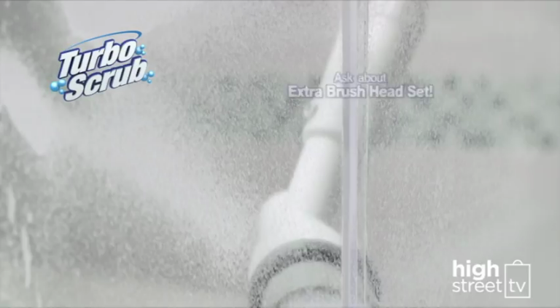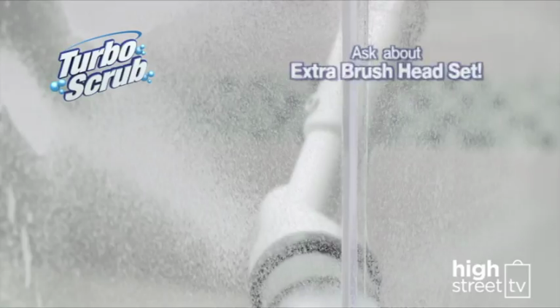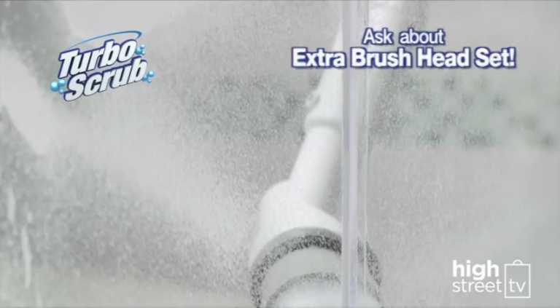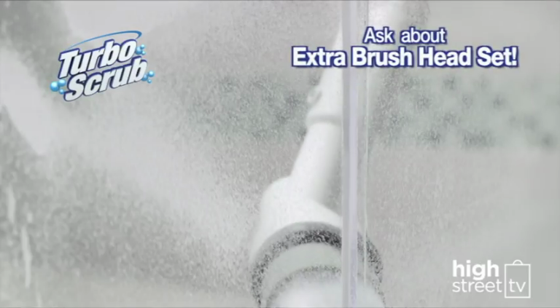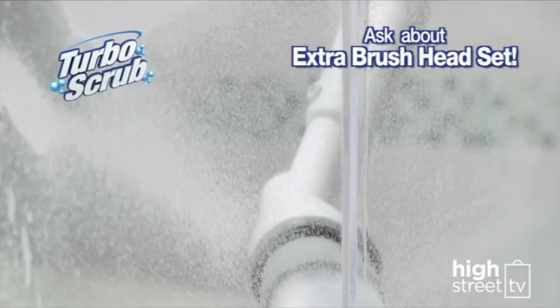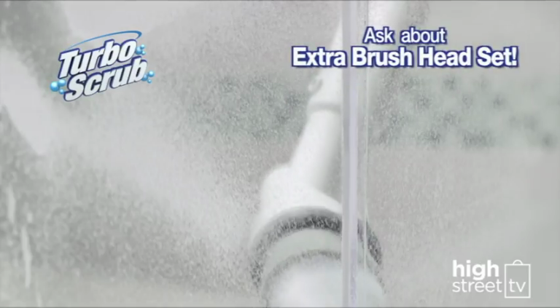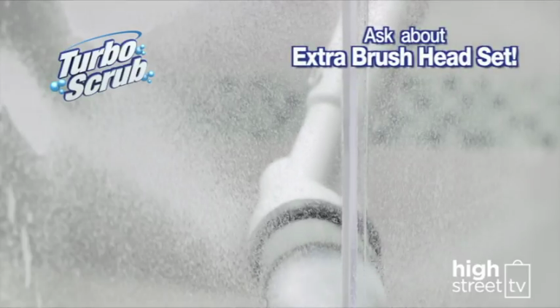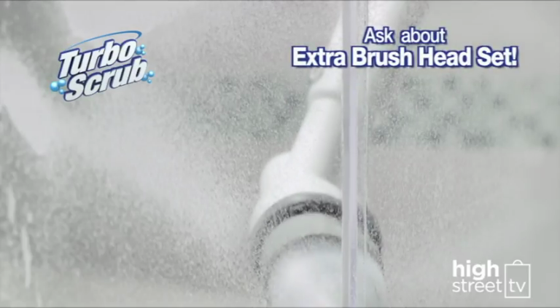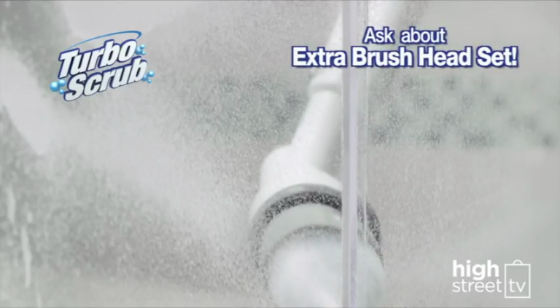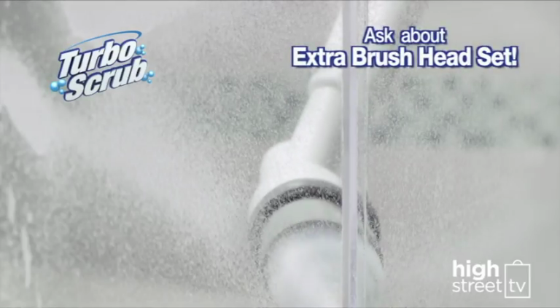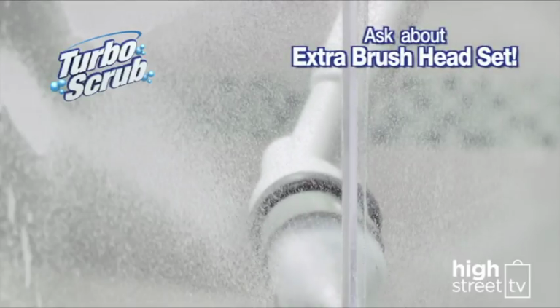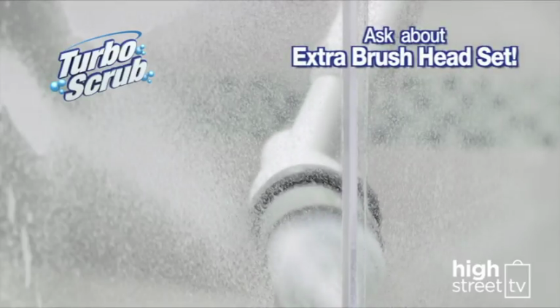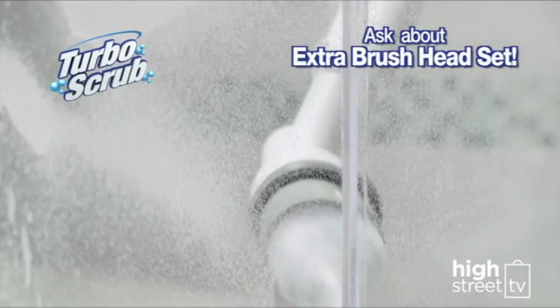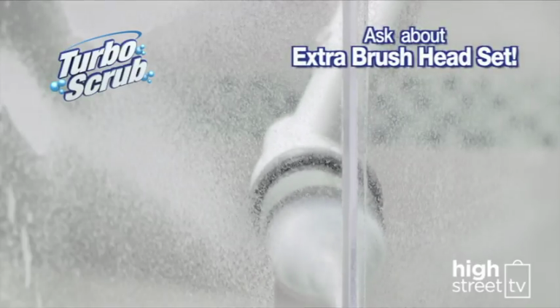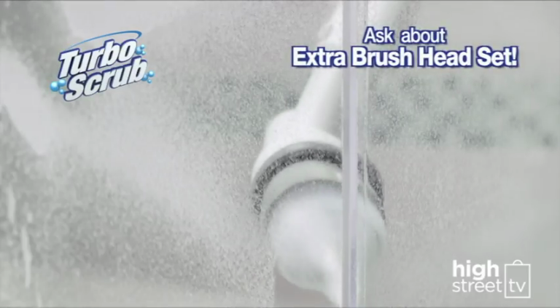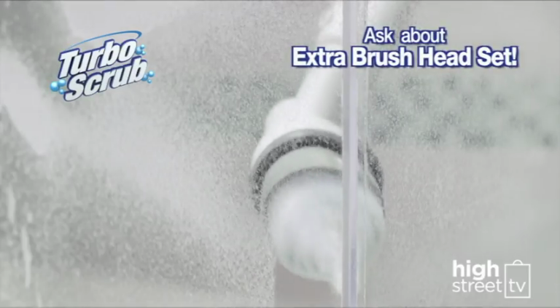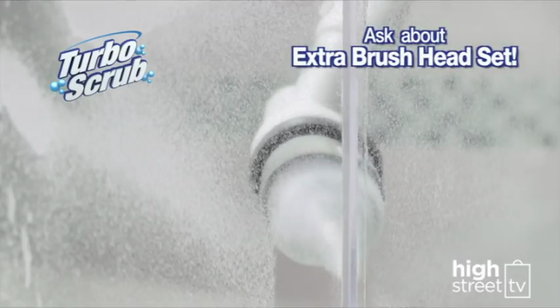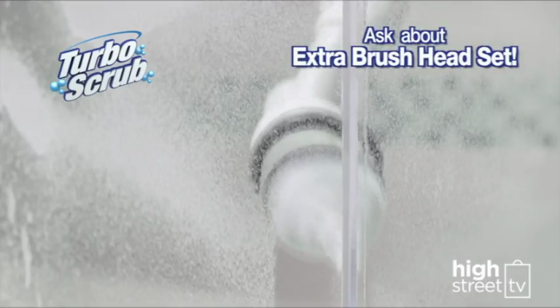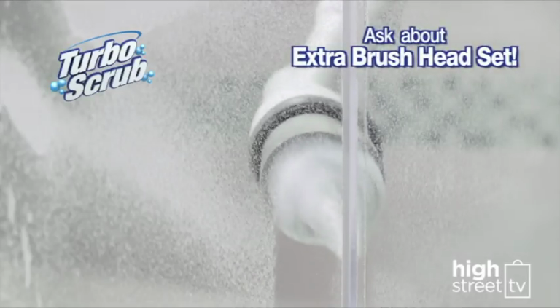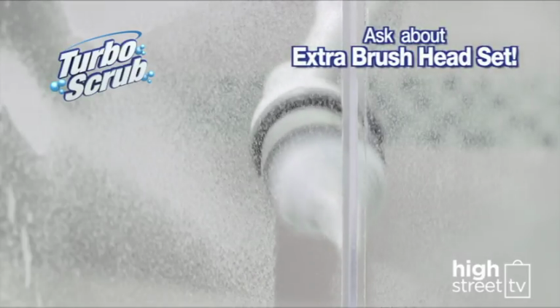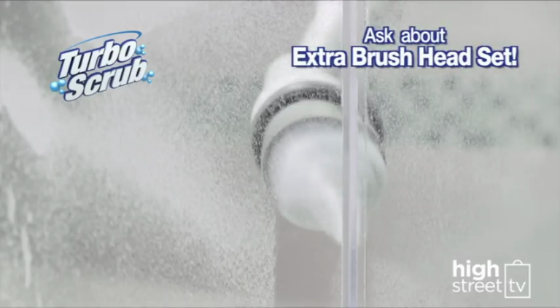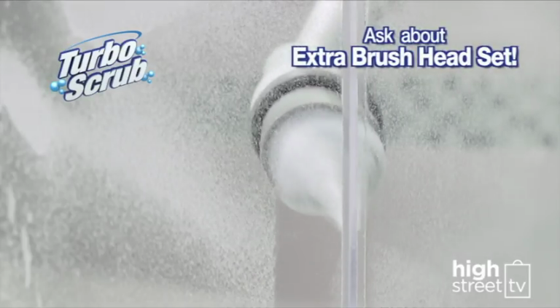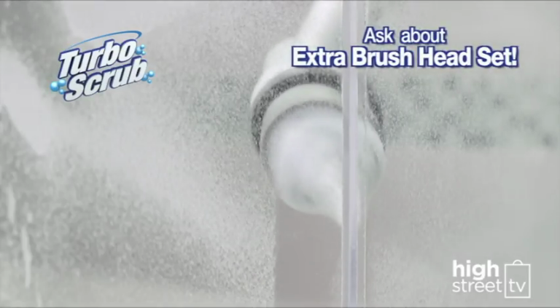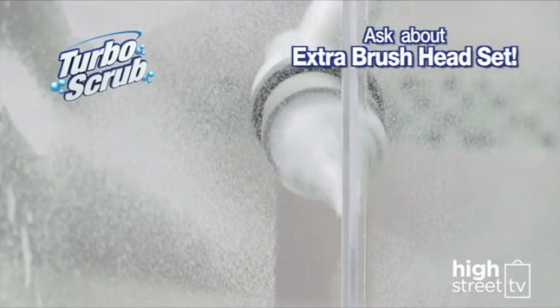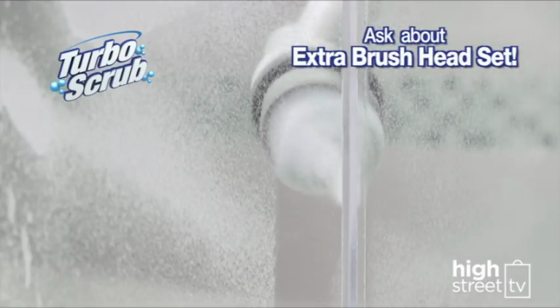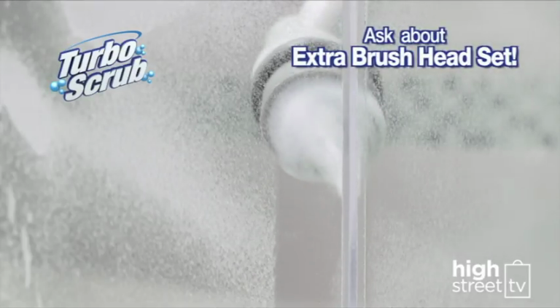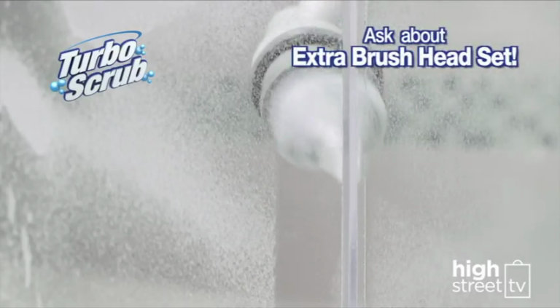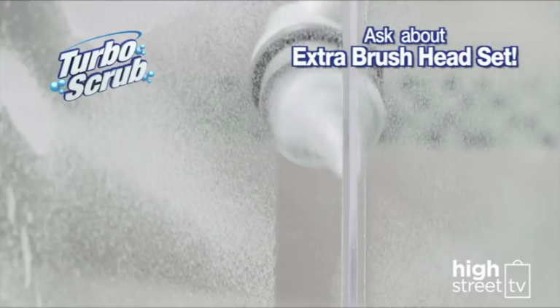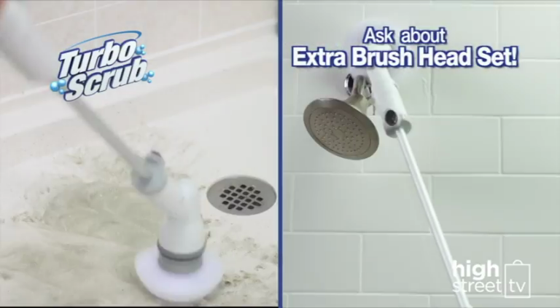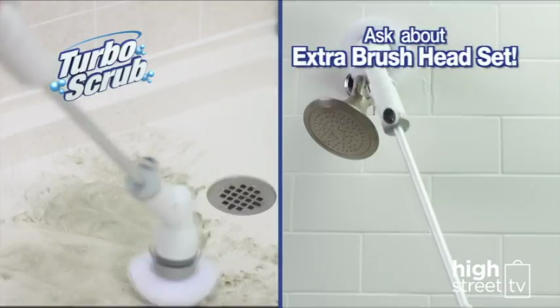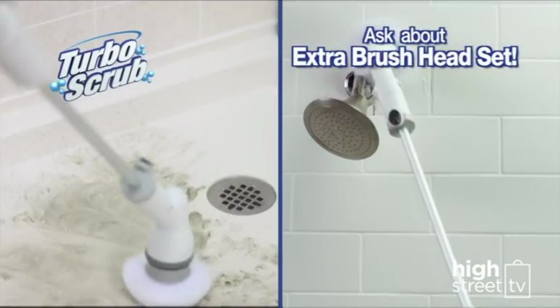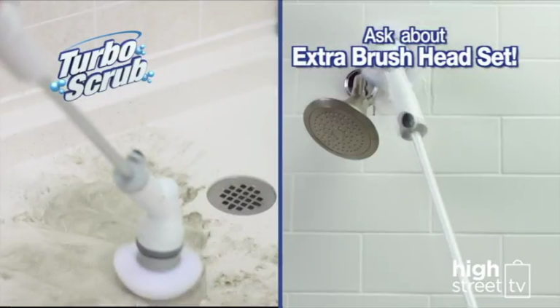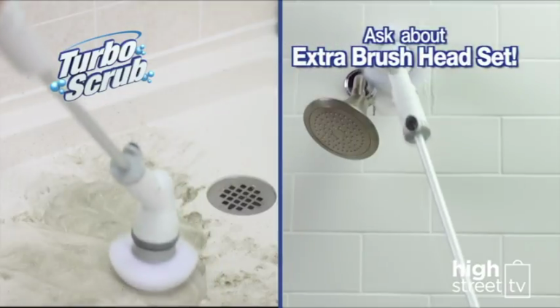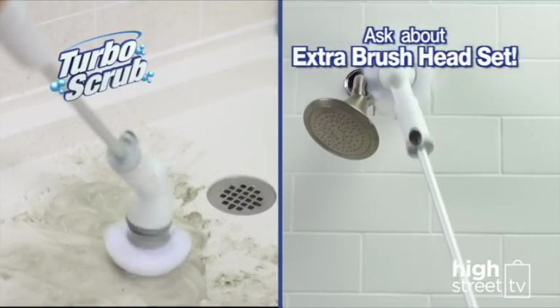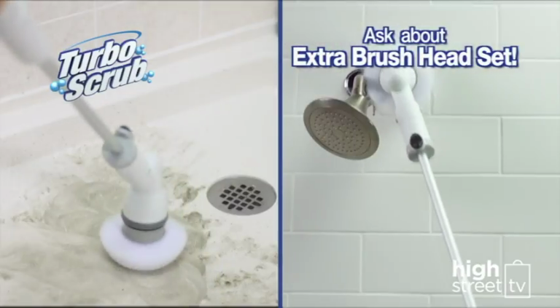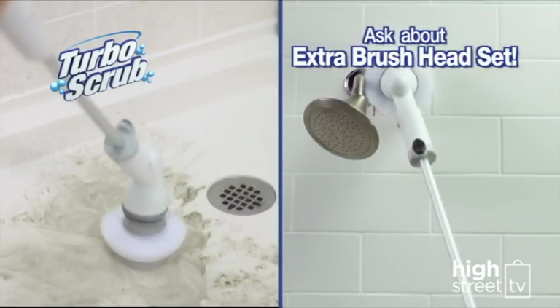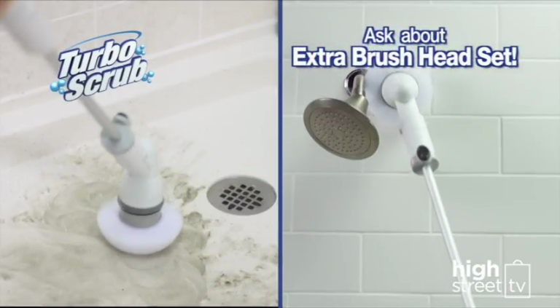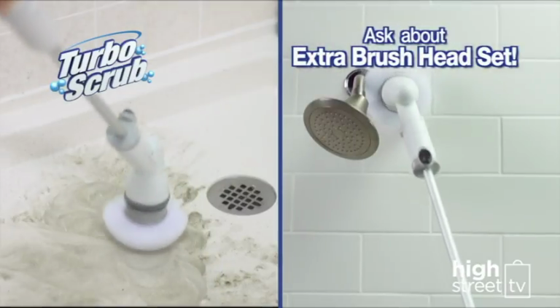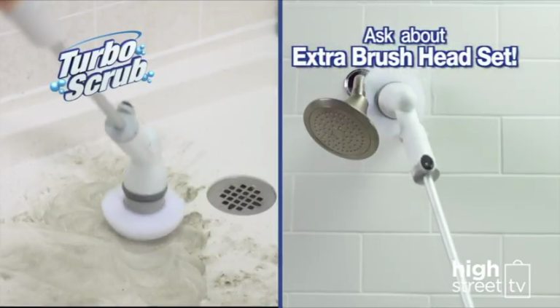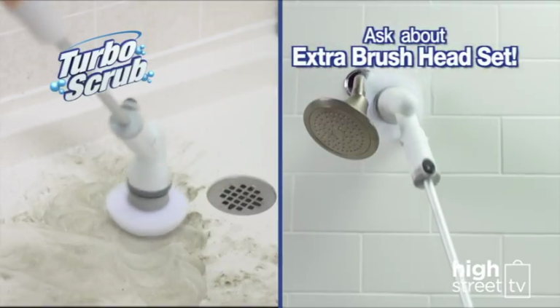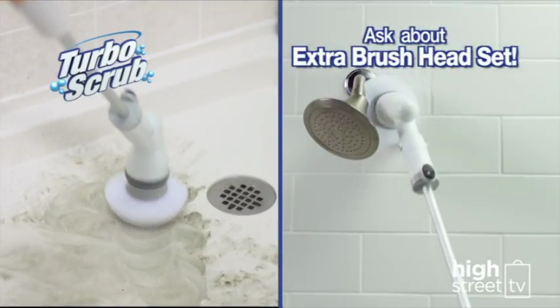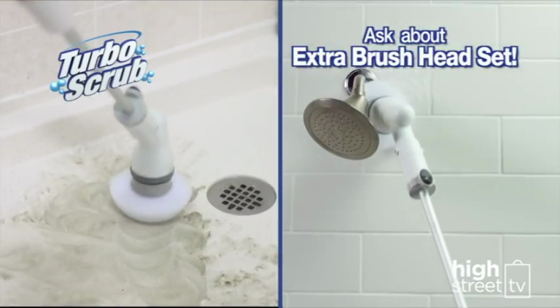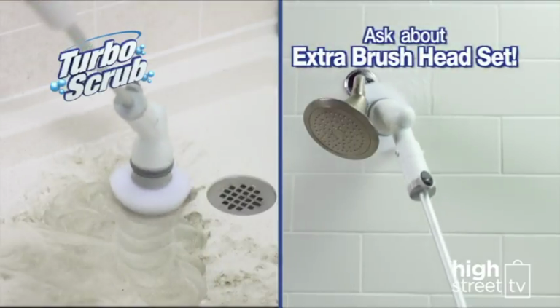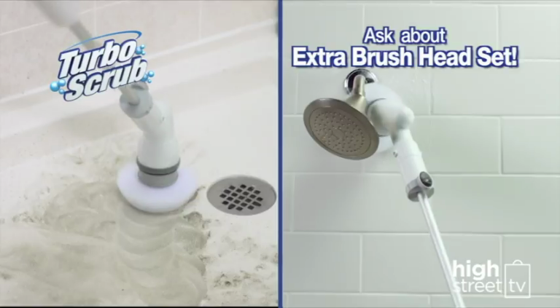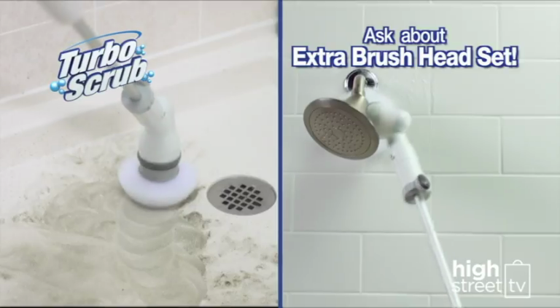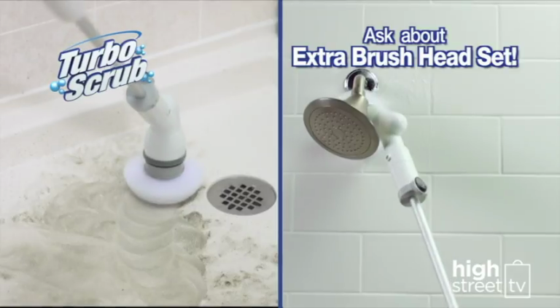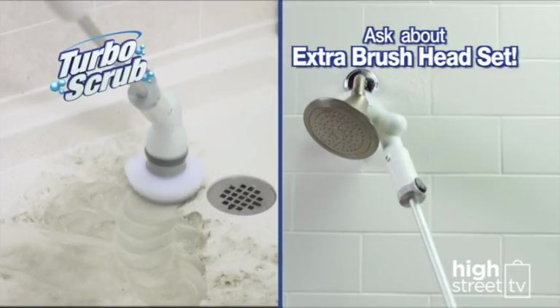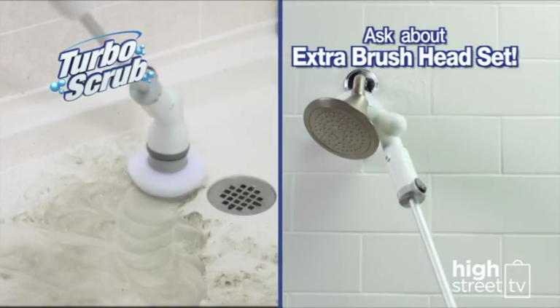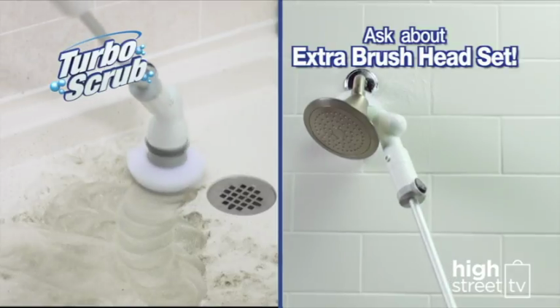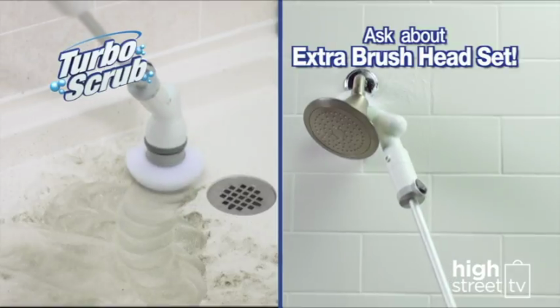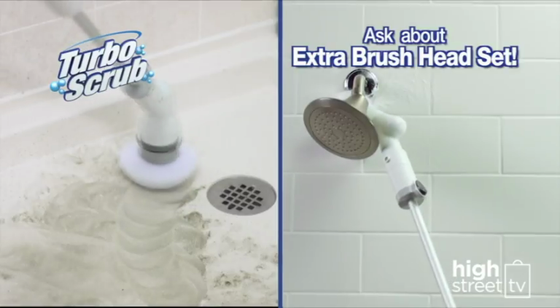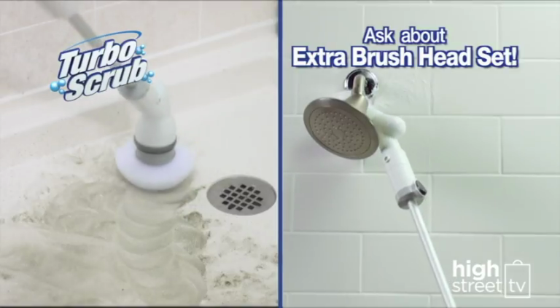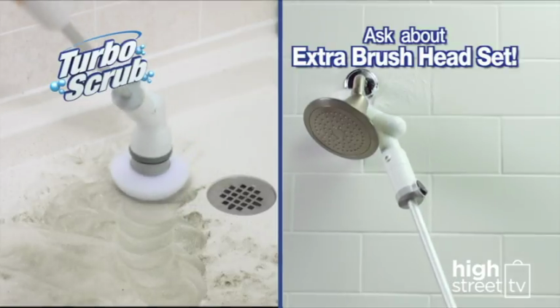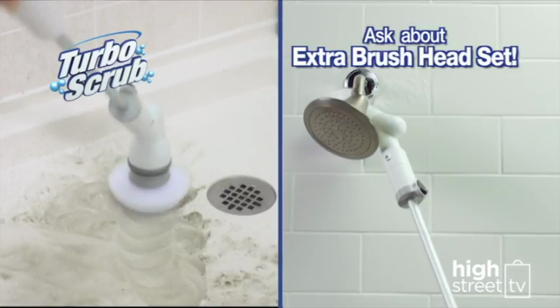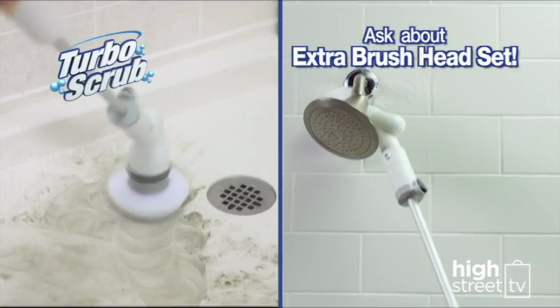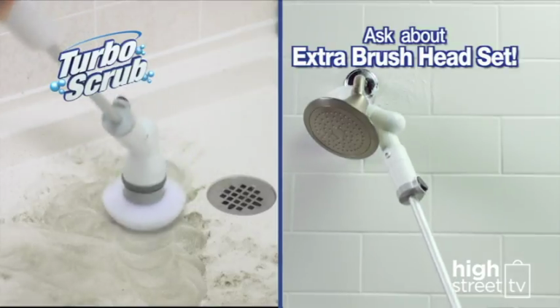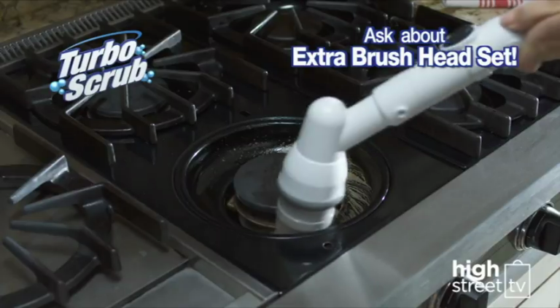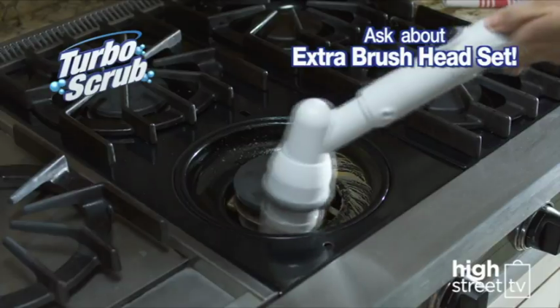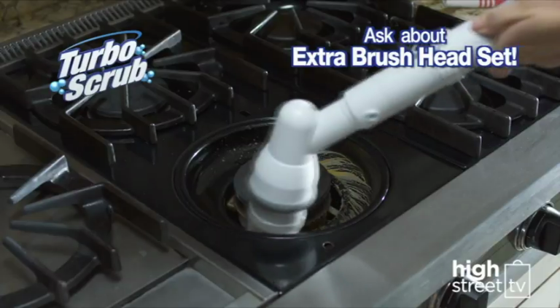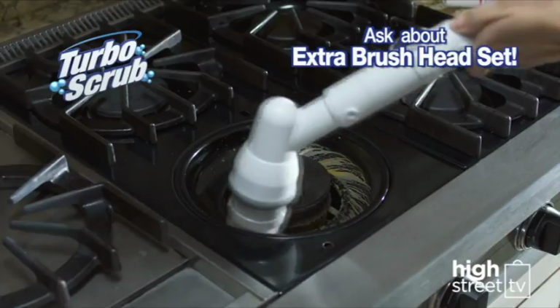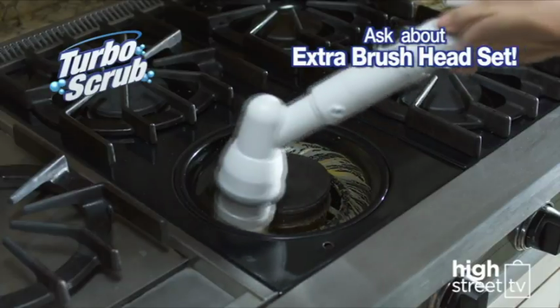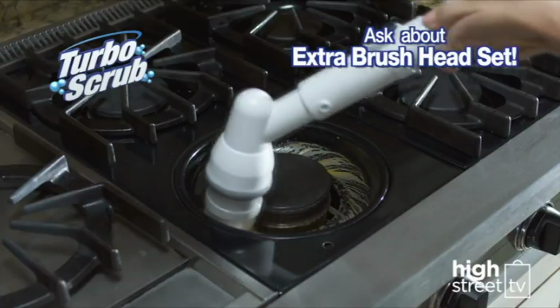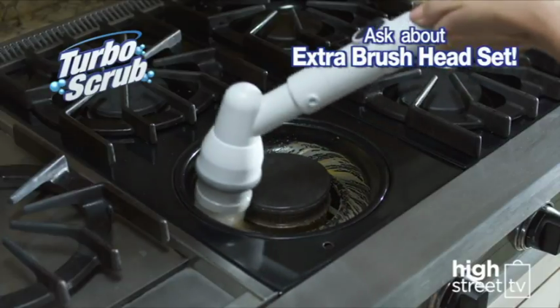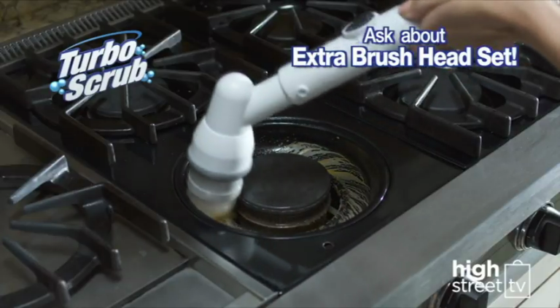Ask about the extra brush headset, perfect if you want a spare set of brush heads to use with your Turbo Scrub in the bathroom and in the kitchen.